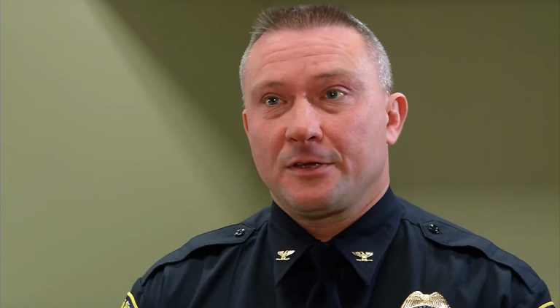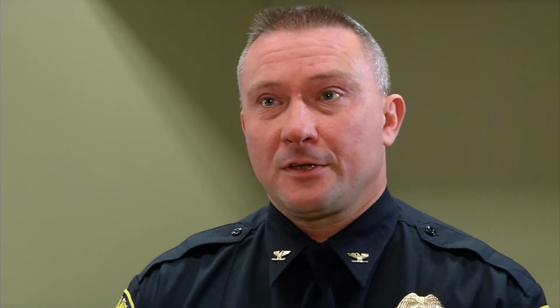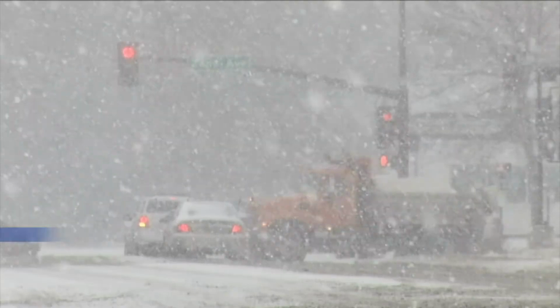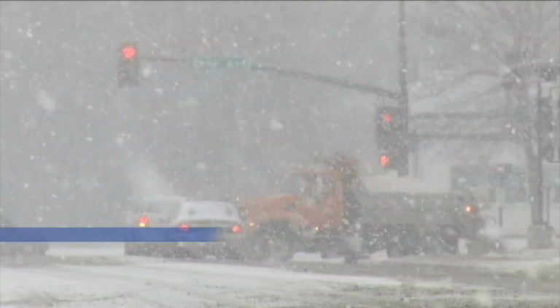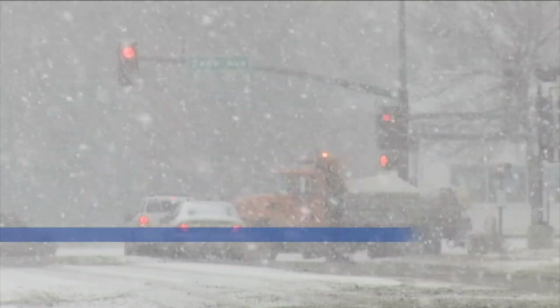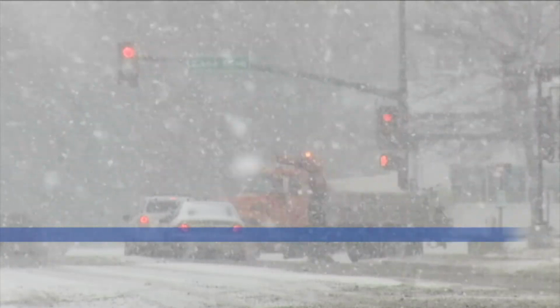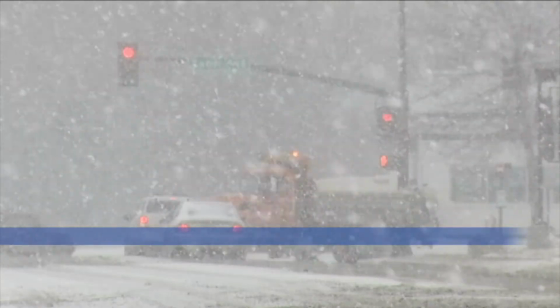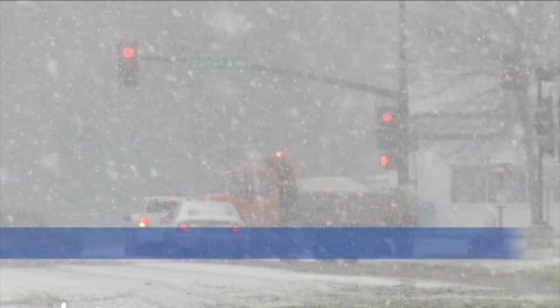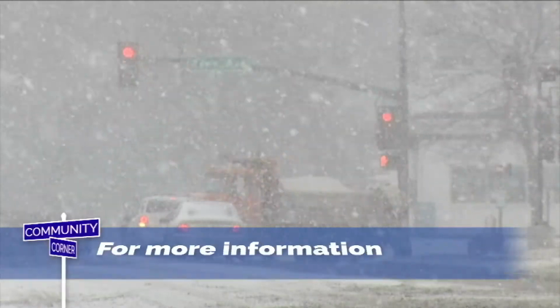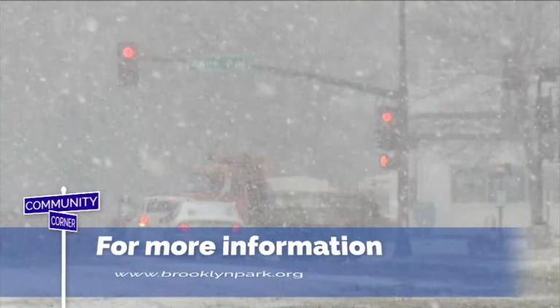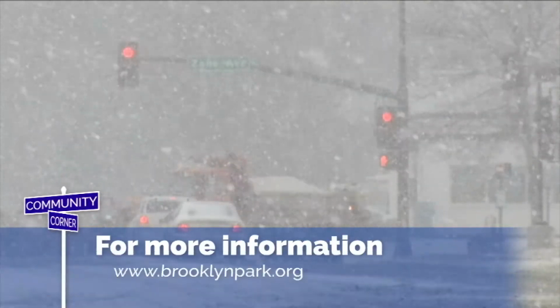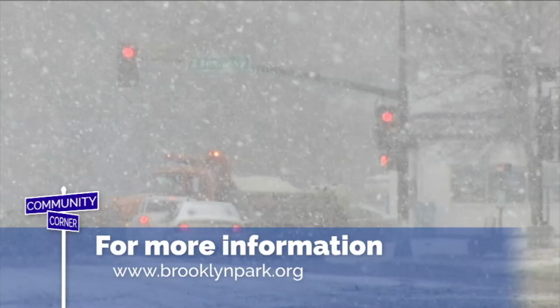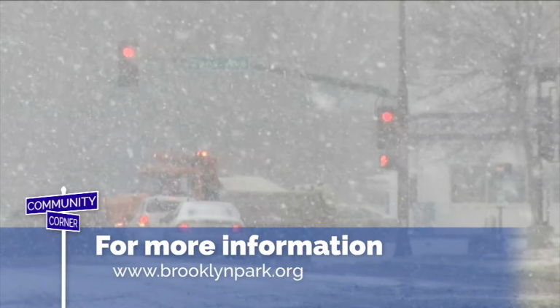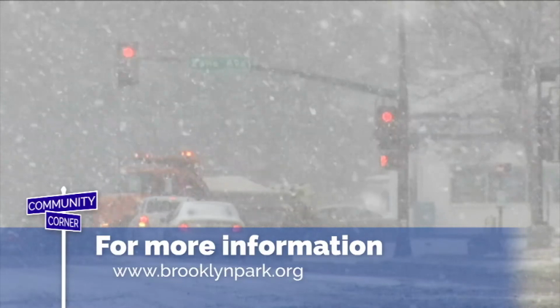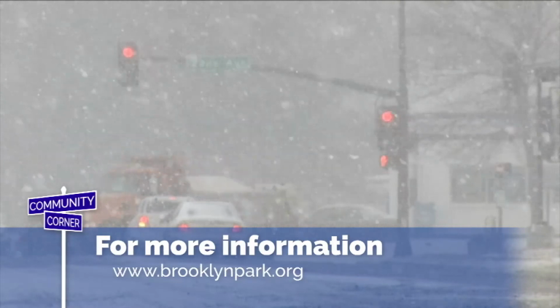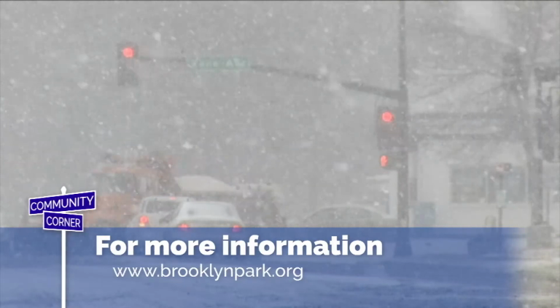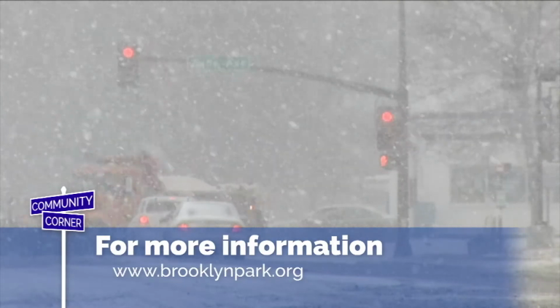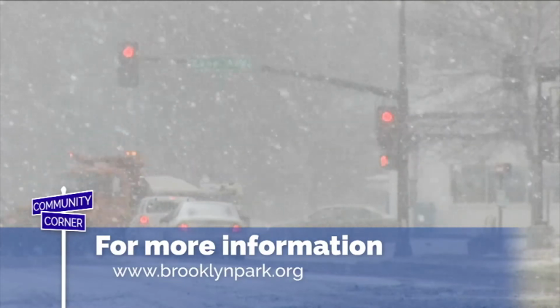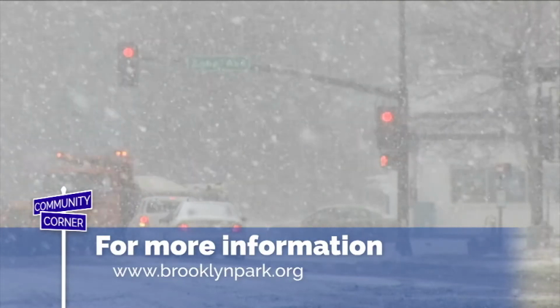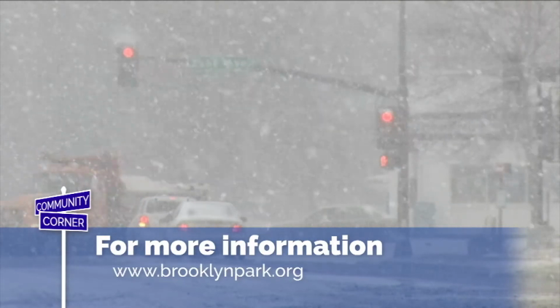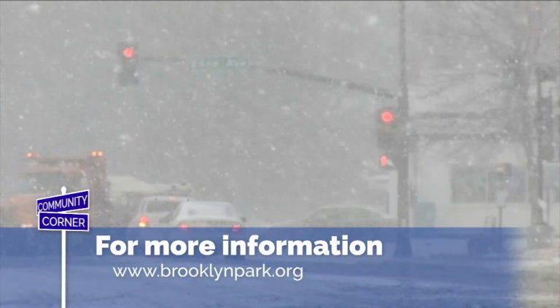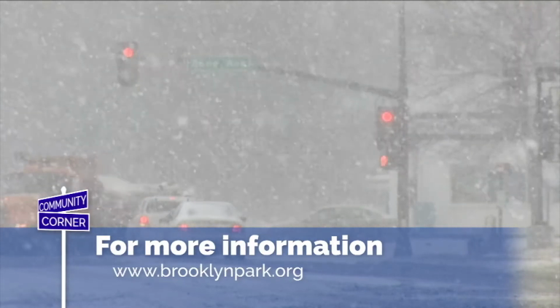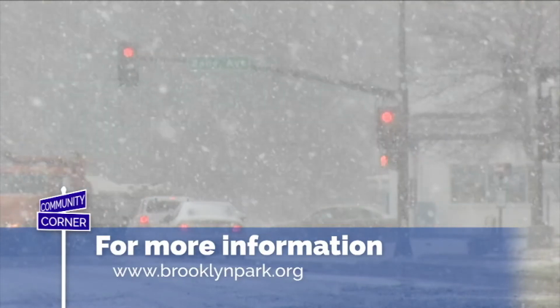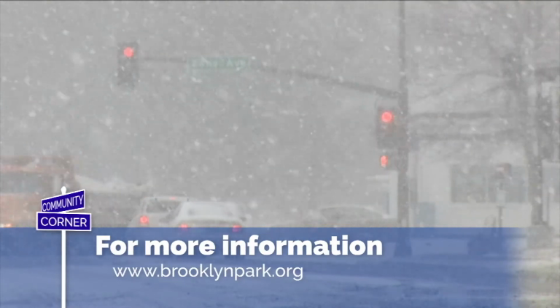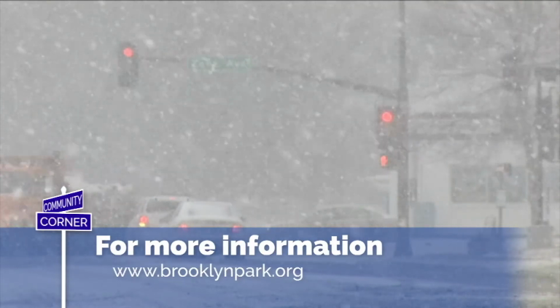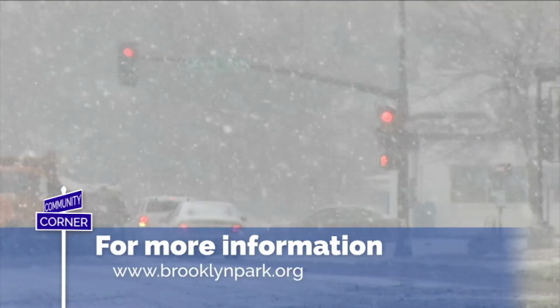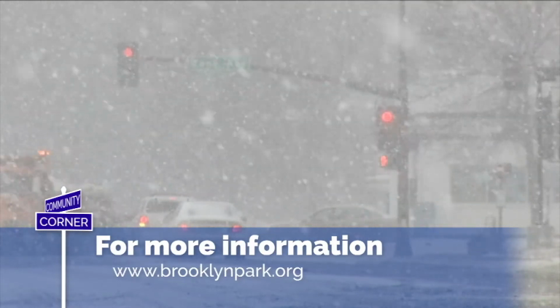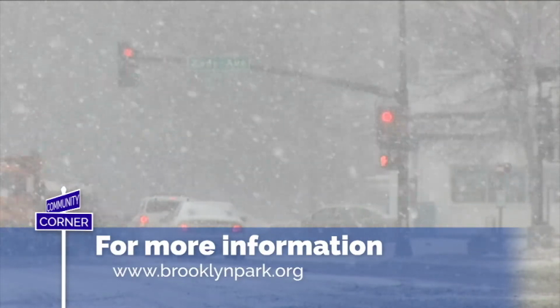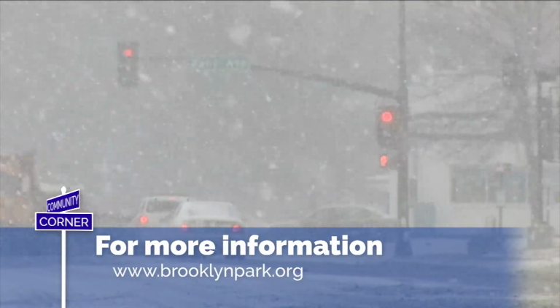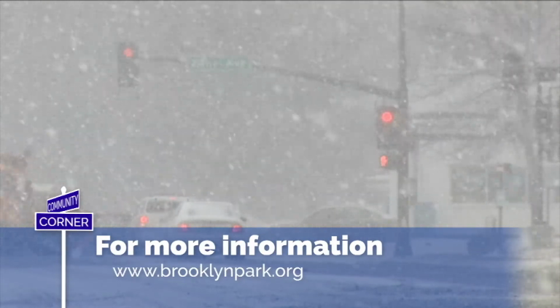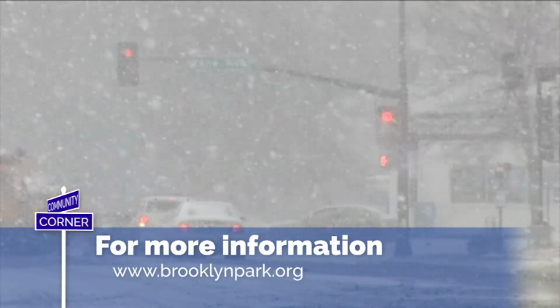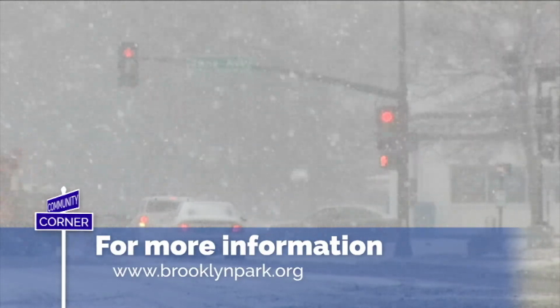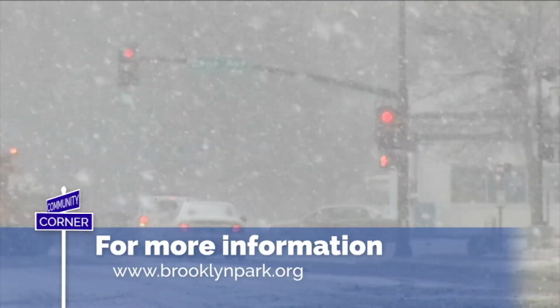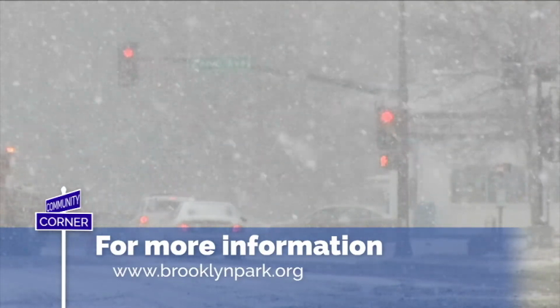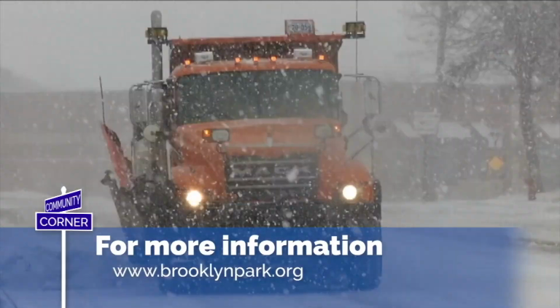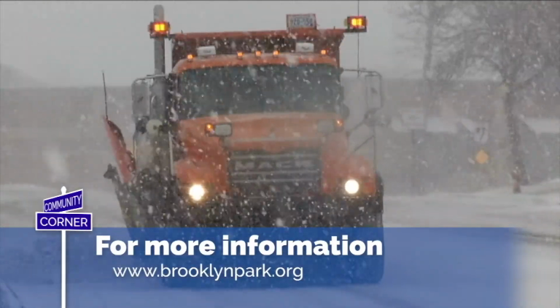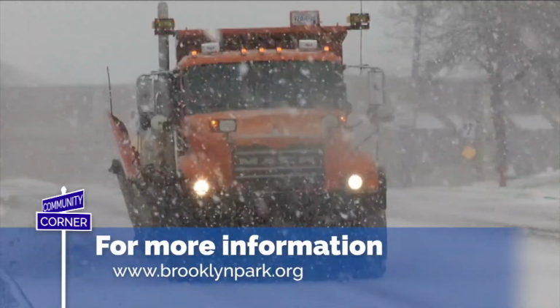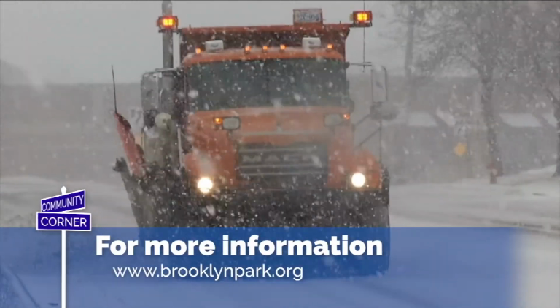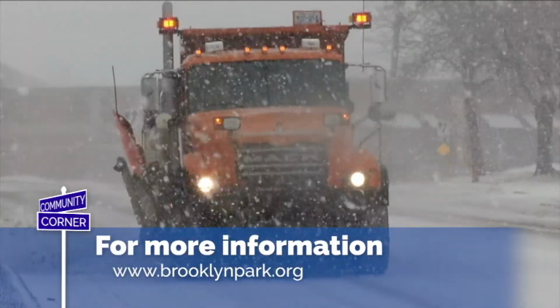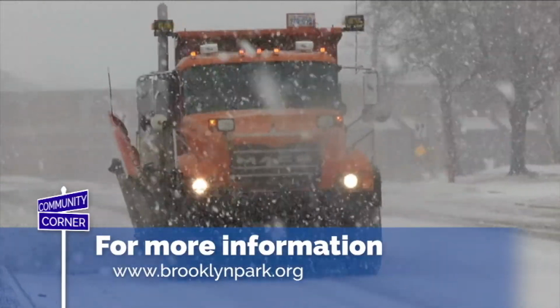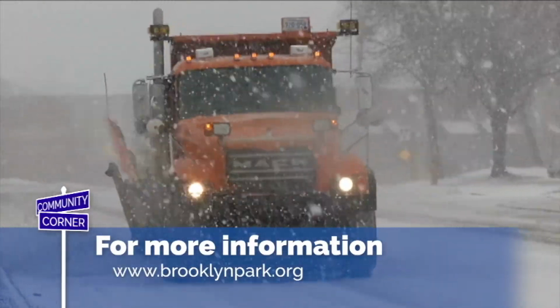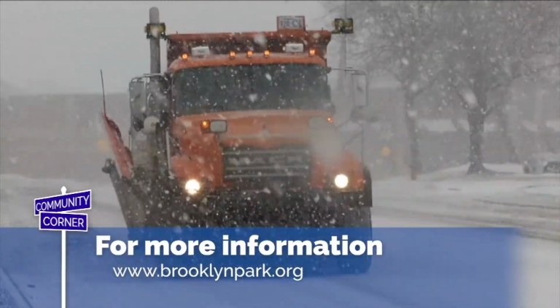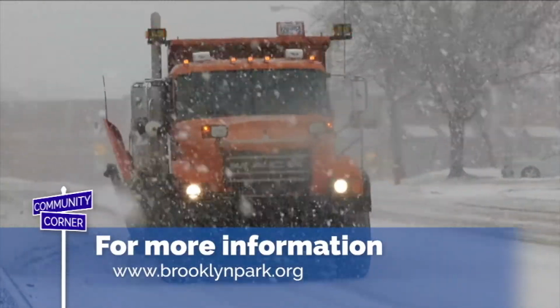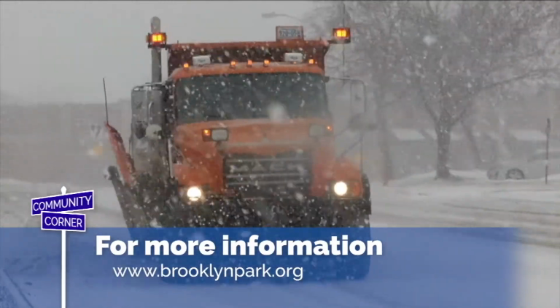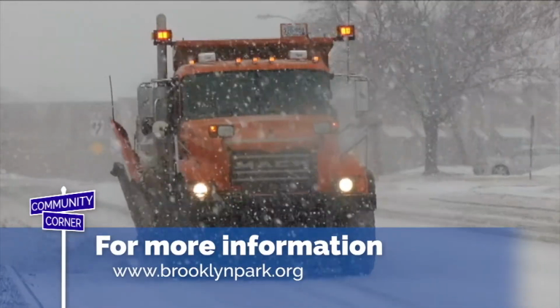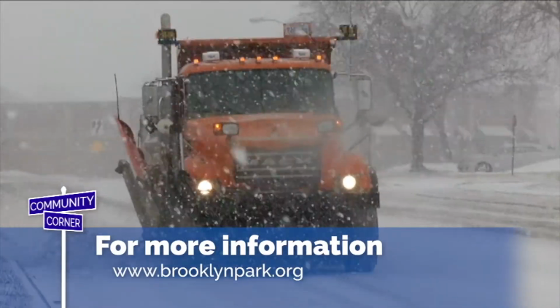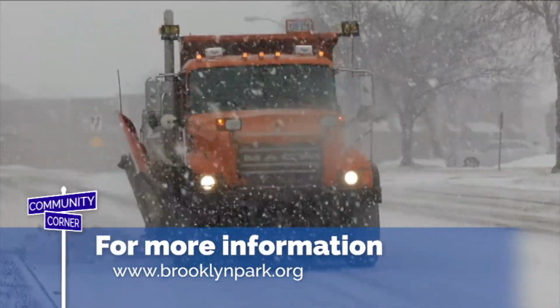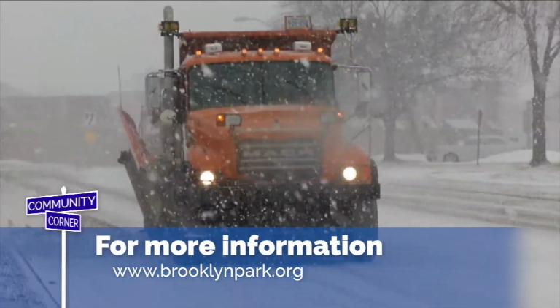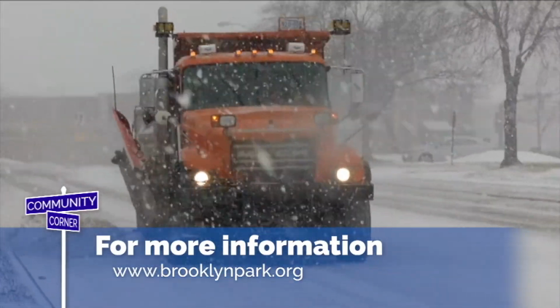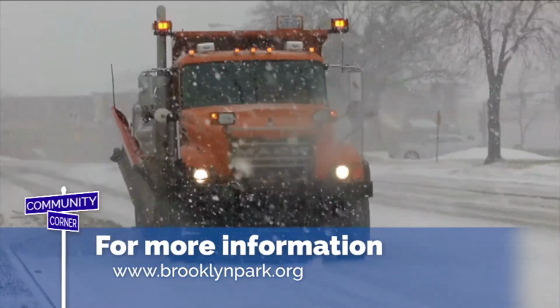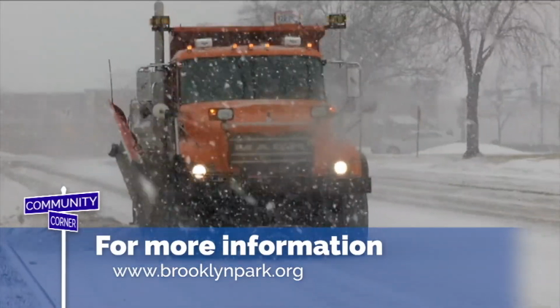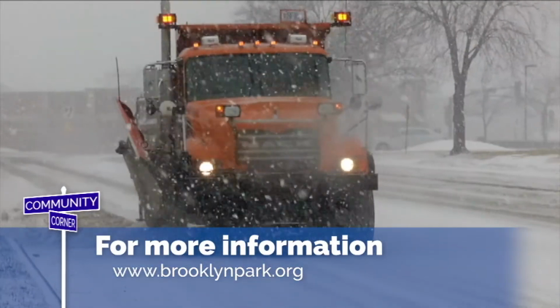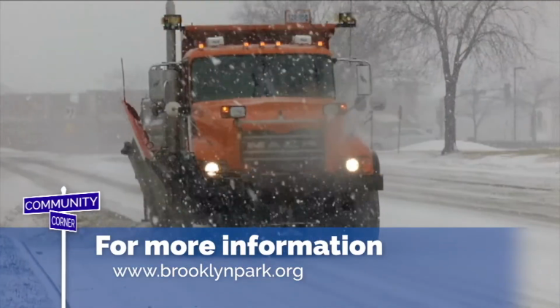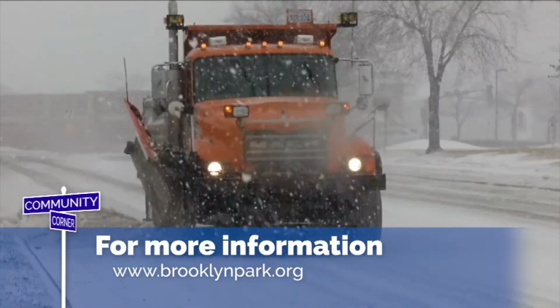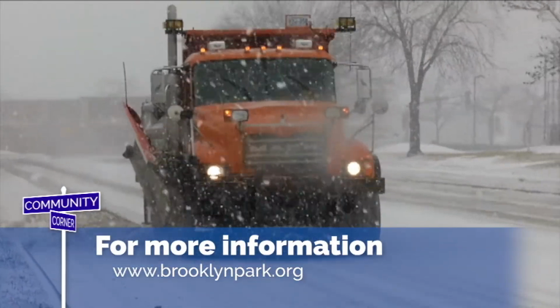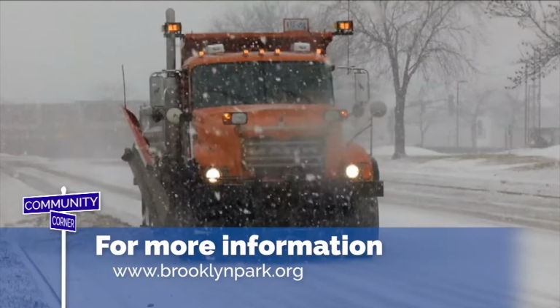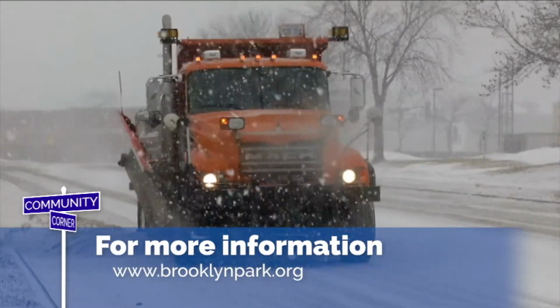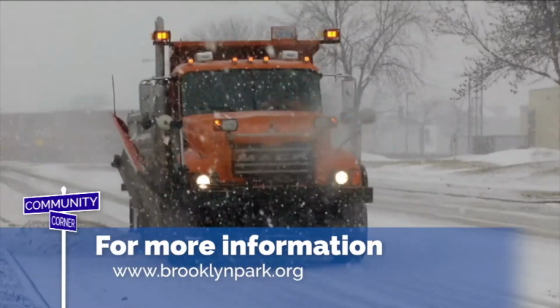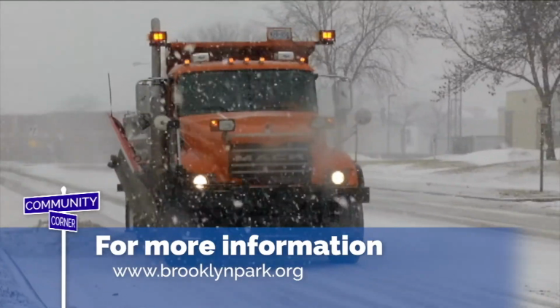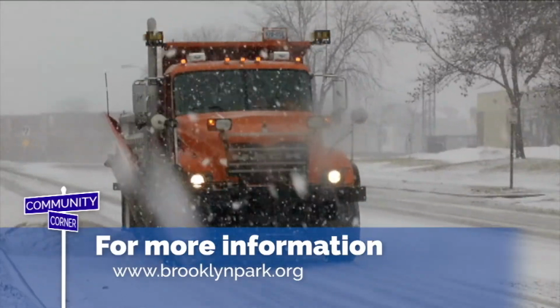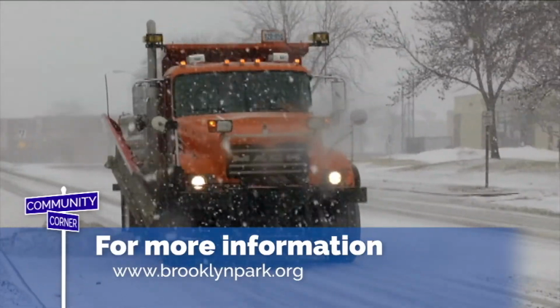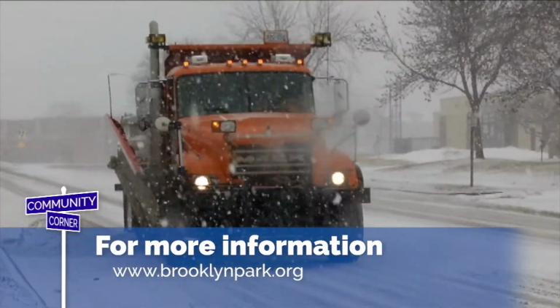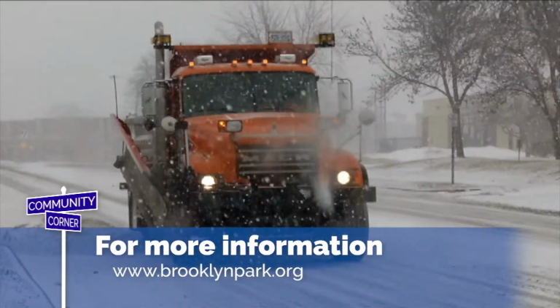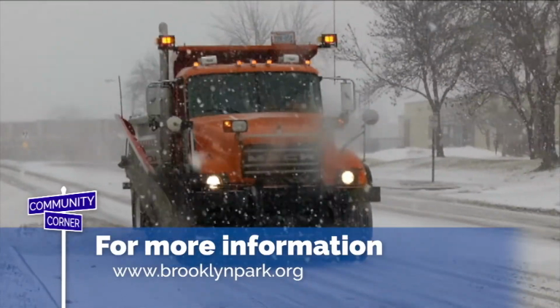For more about this topic, go to brooklynpark.org and under Residence, click on Snow Removal Information.